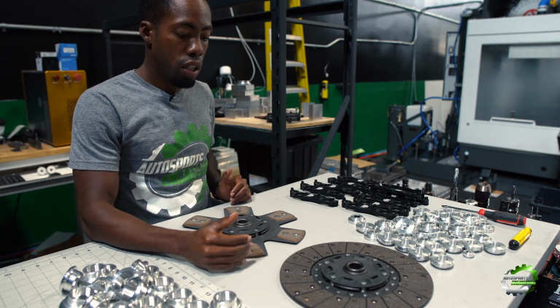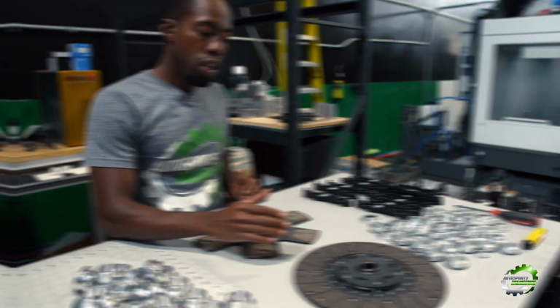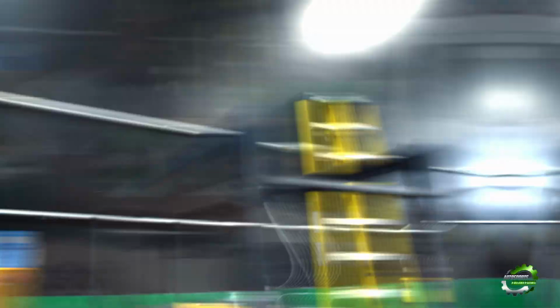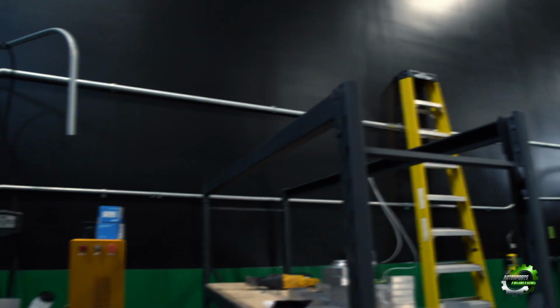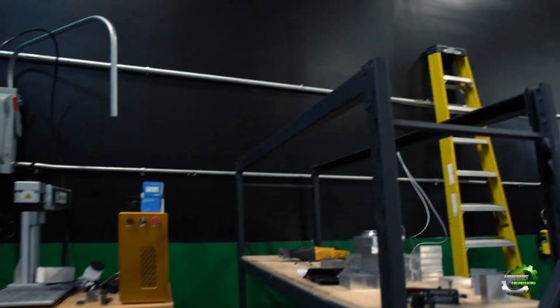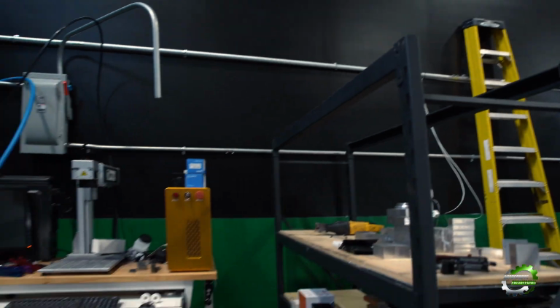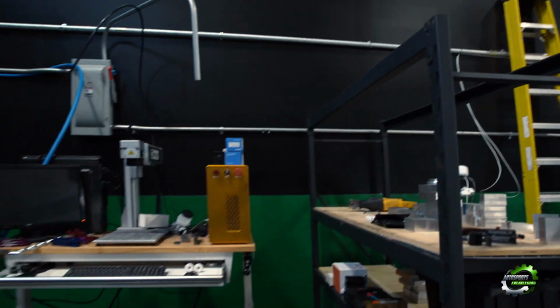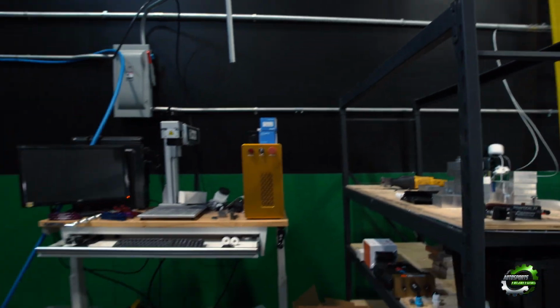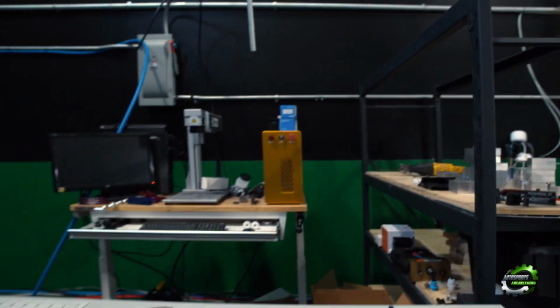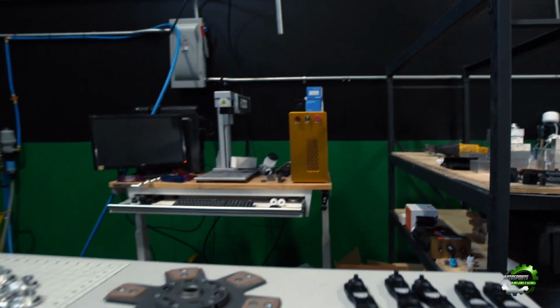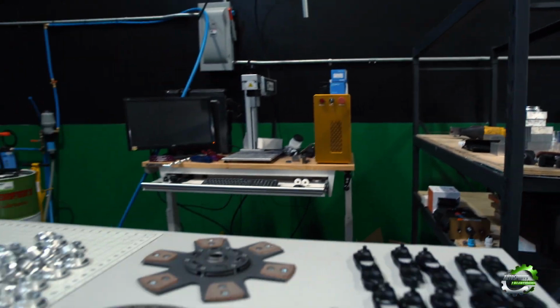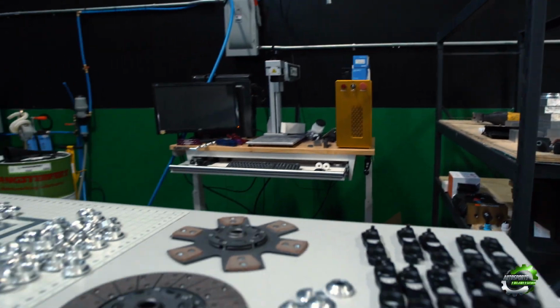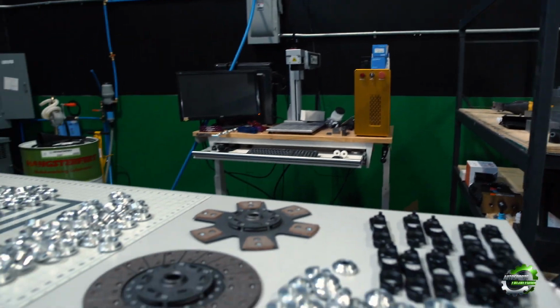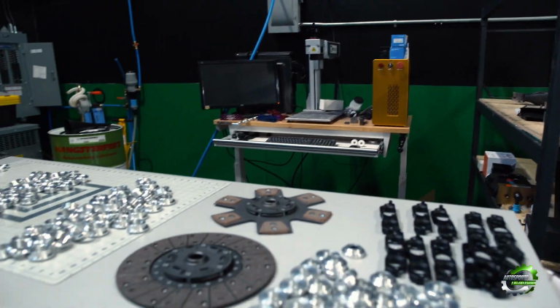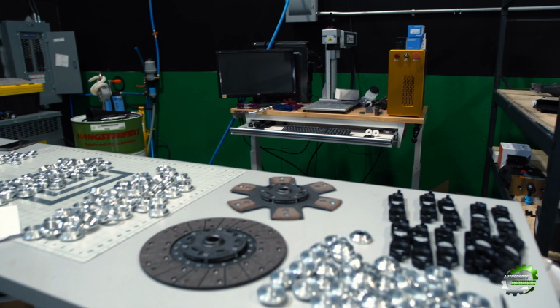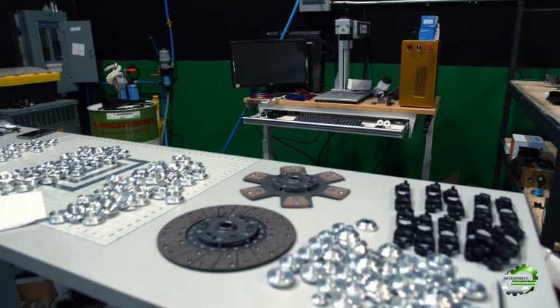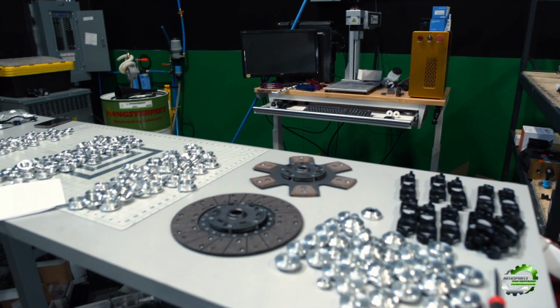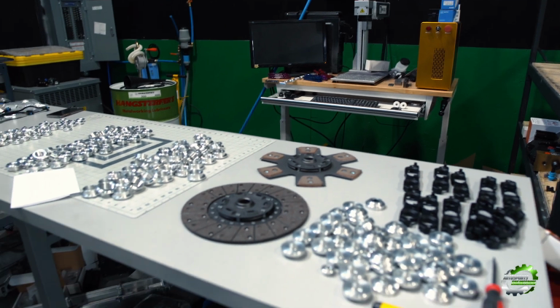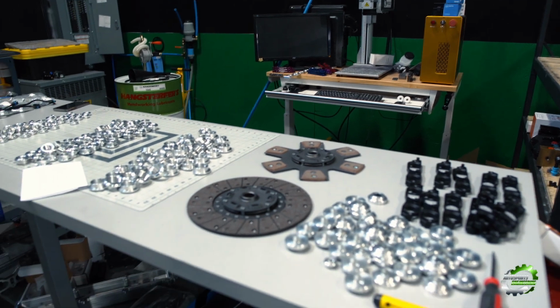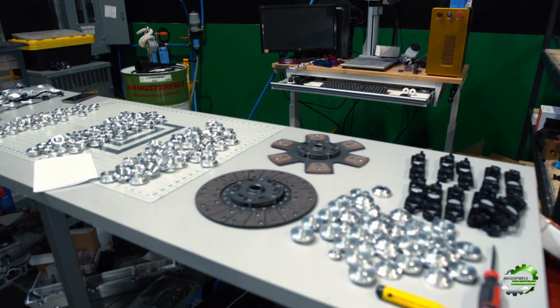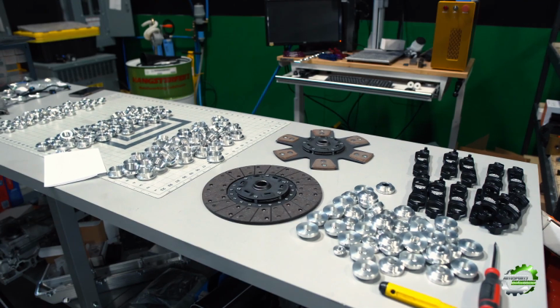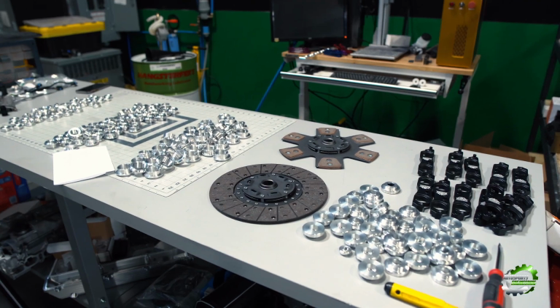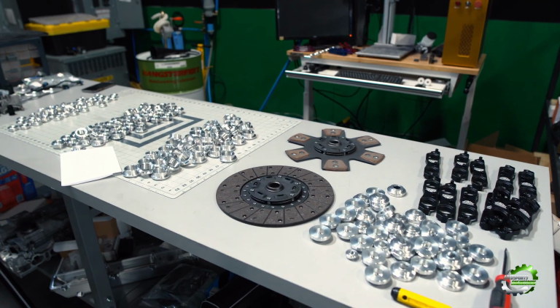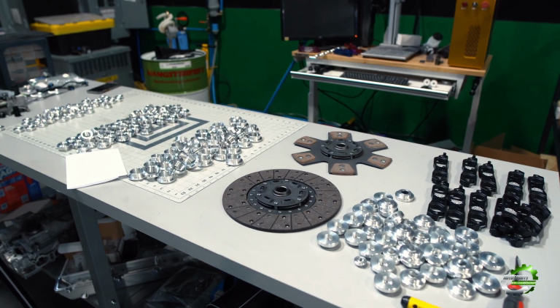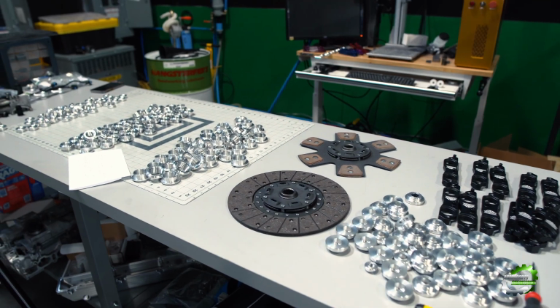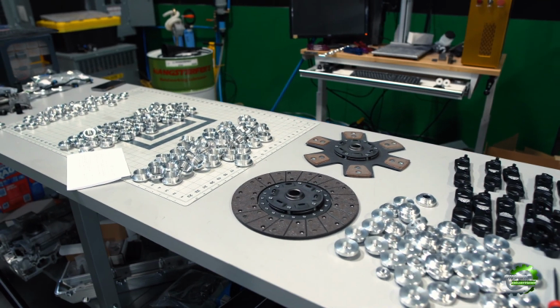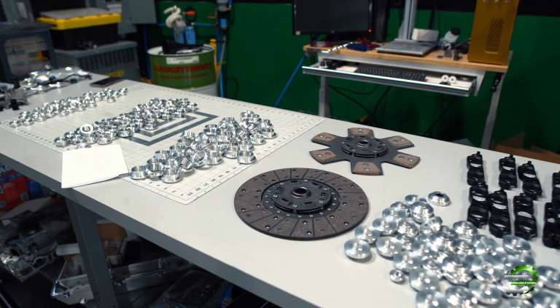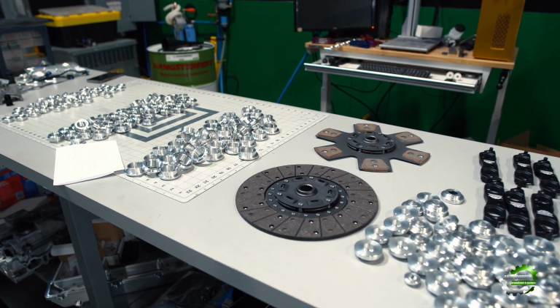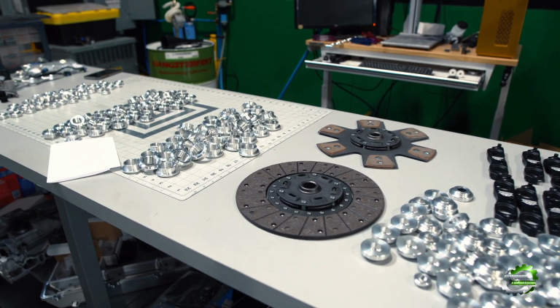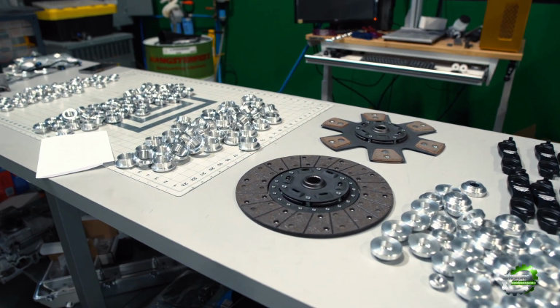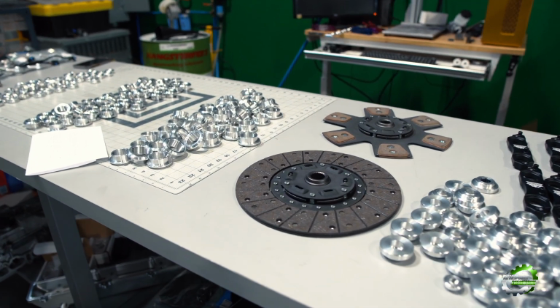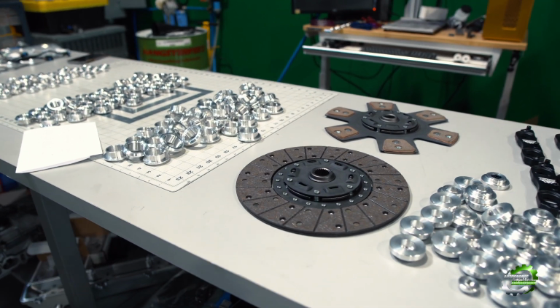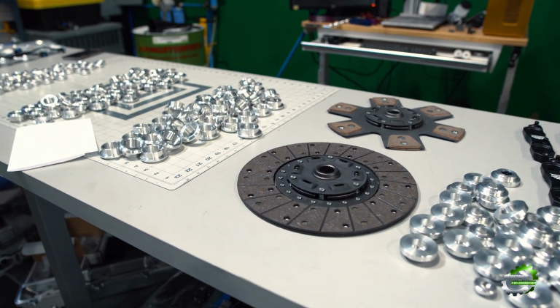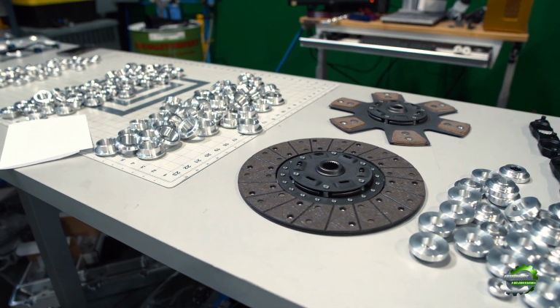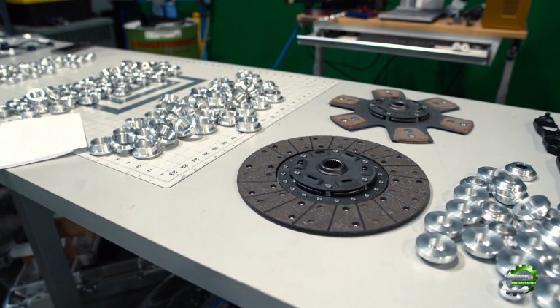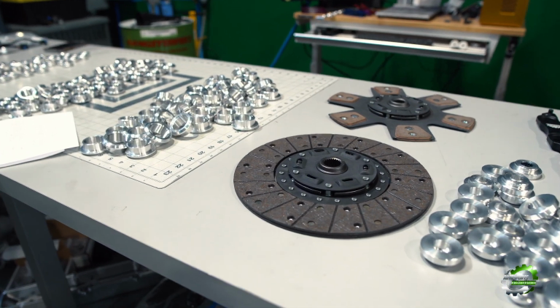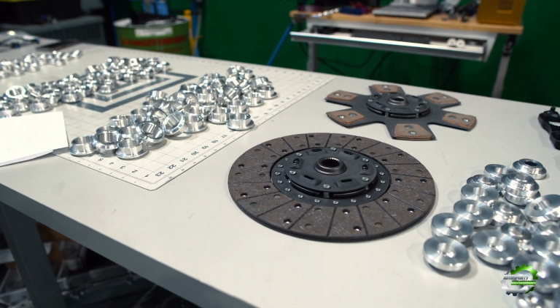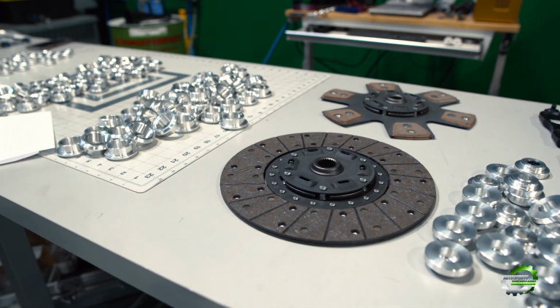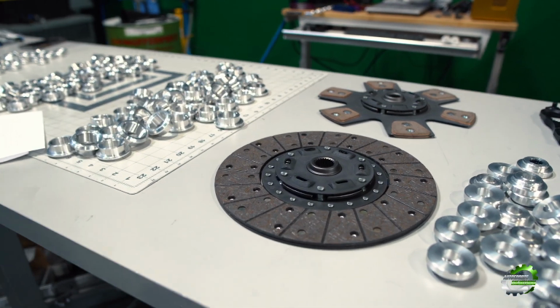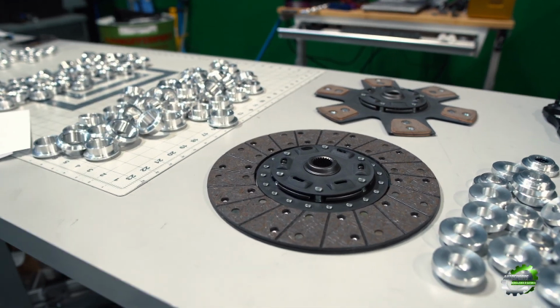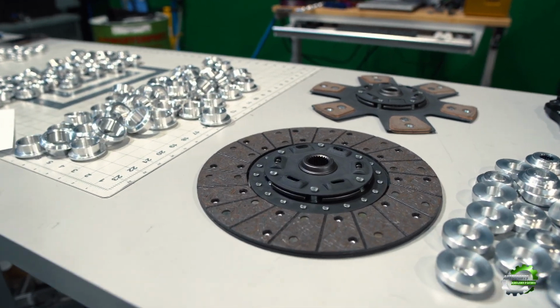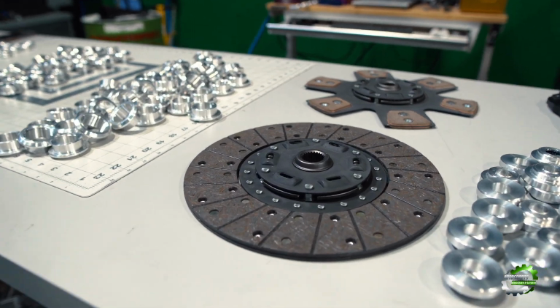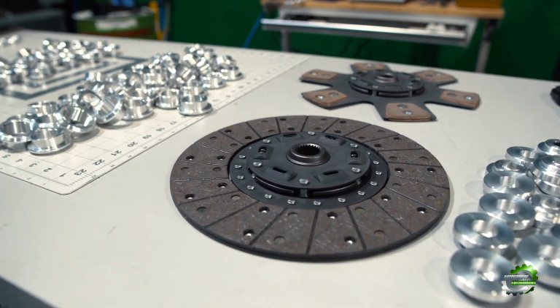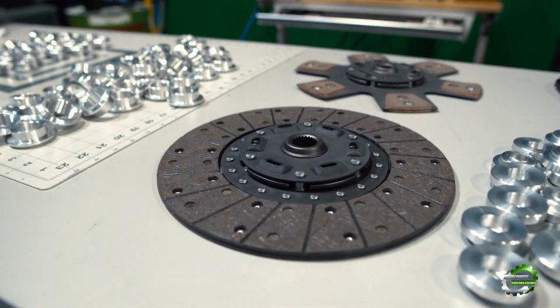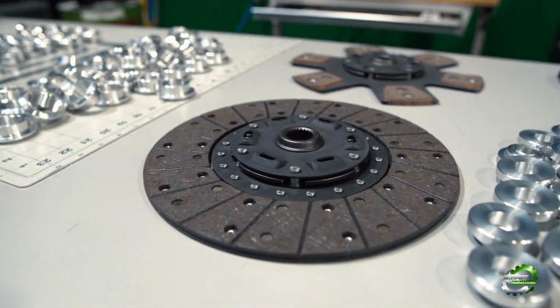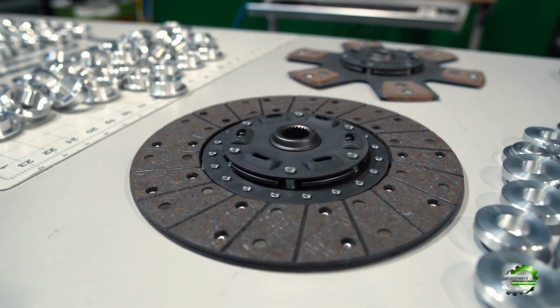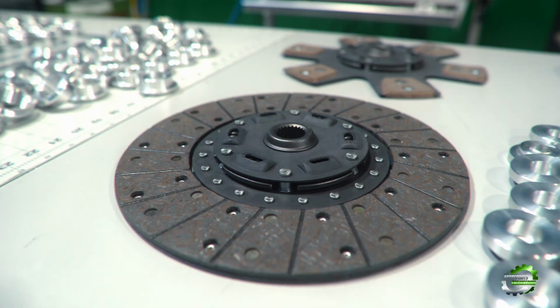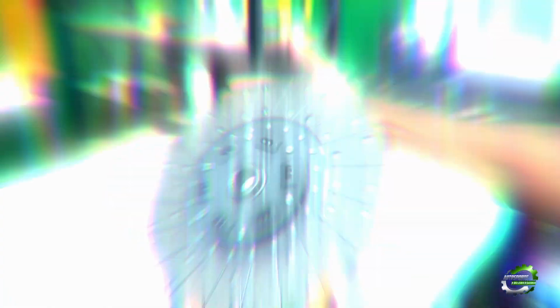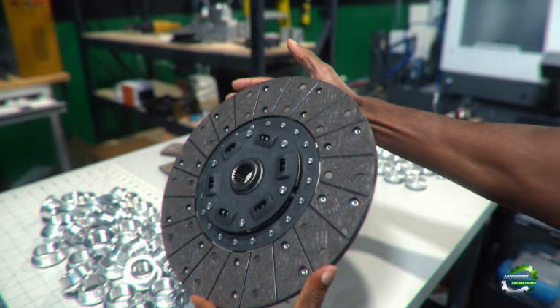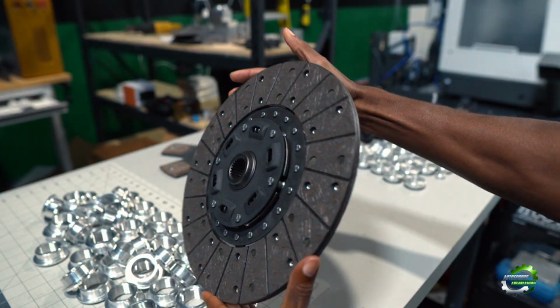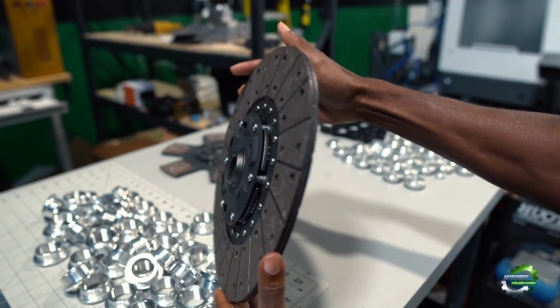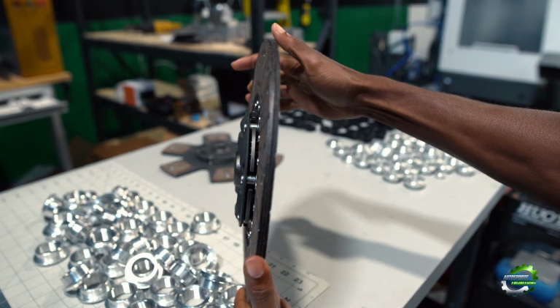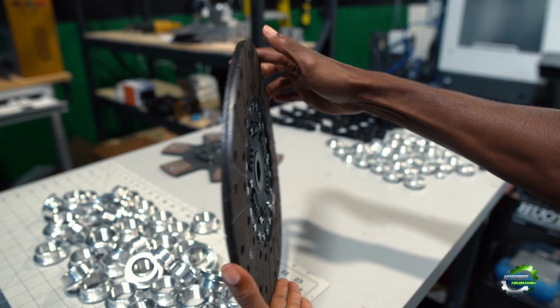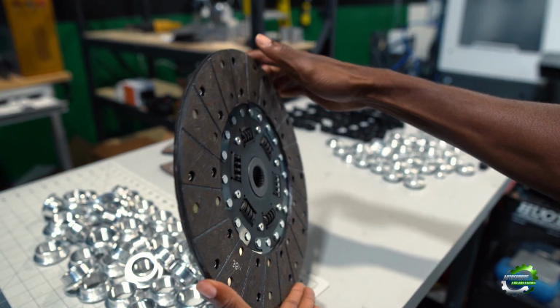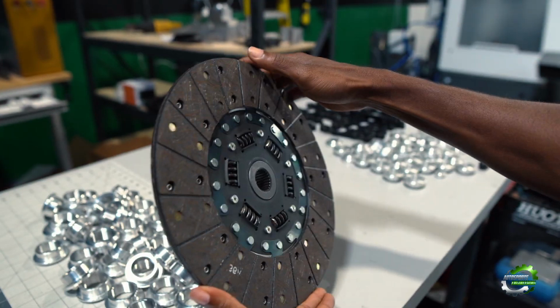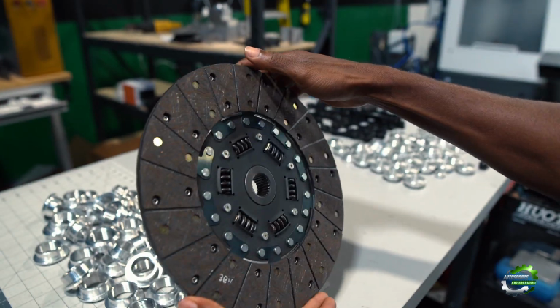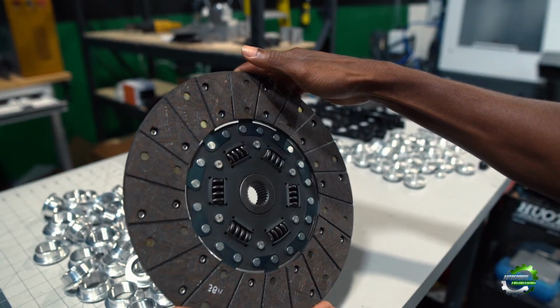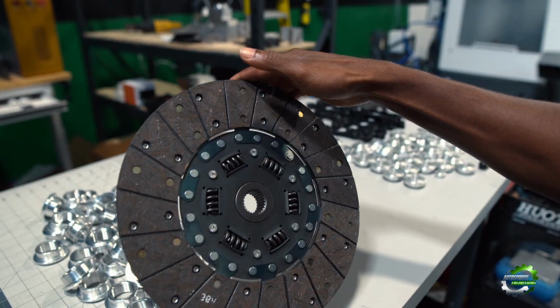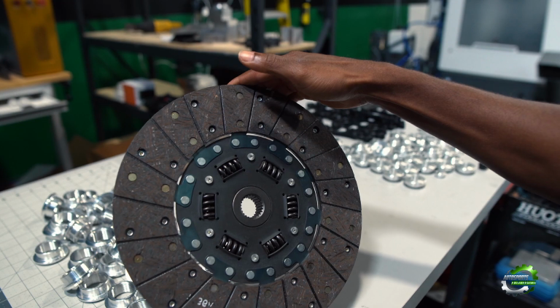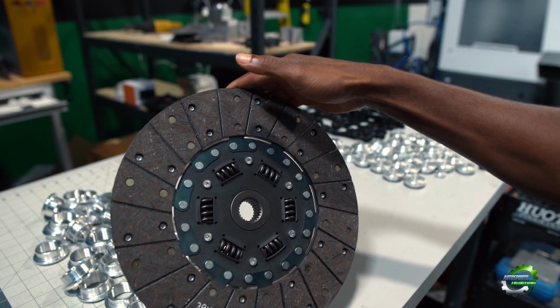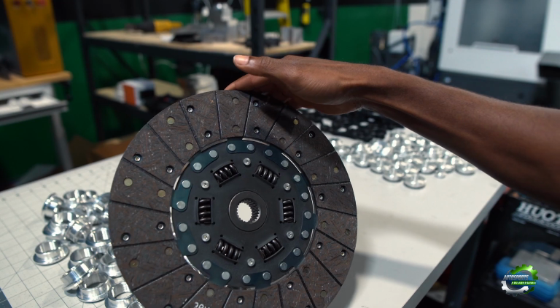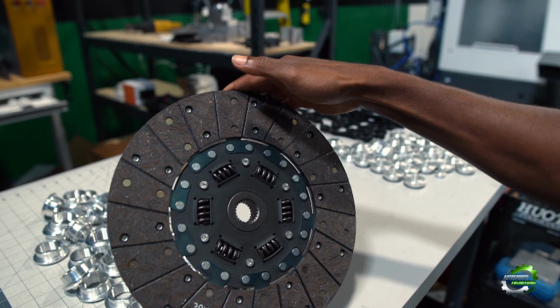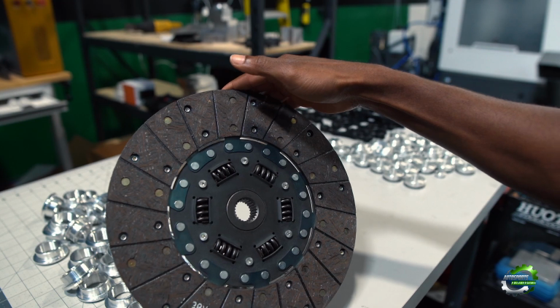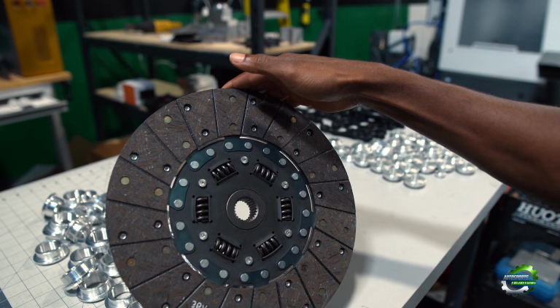The first clutch is a full-face organic disc that feels relatively close to stock and is able to hold right around 550 foot-pounds of torque.